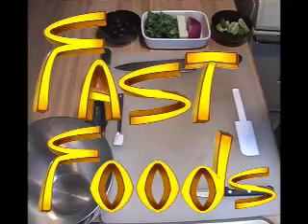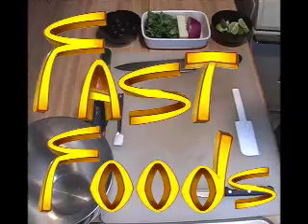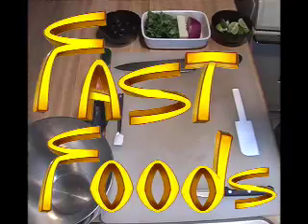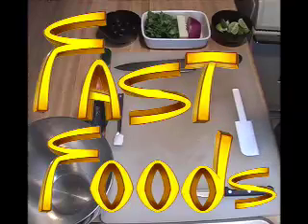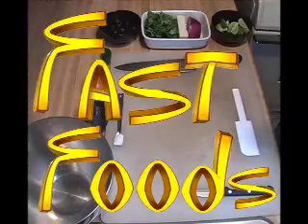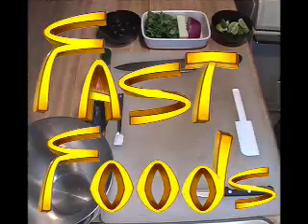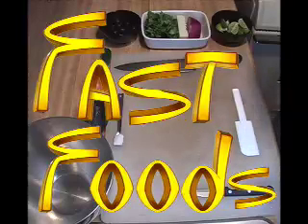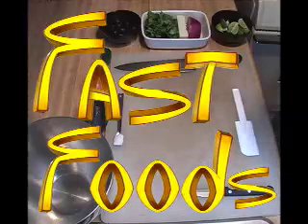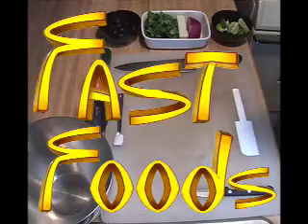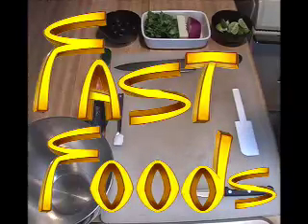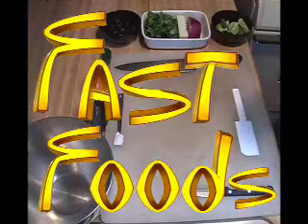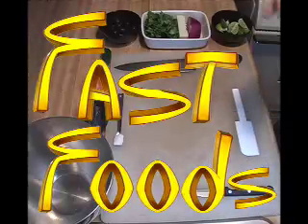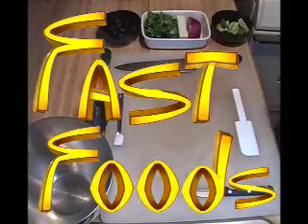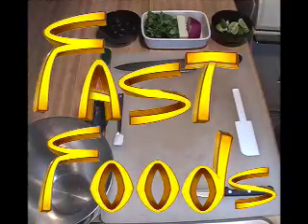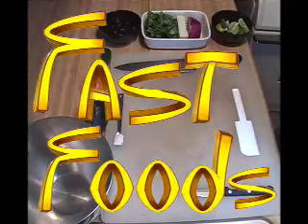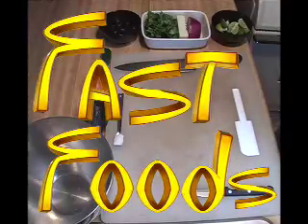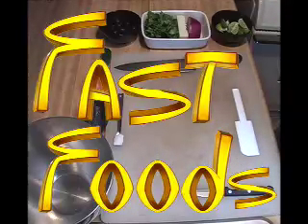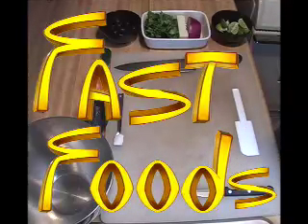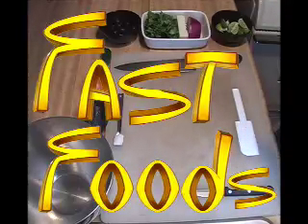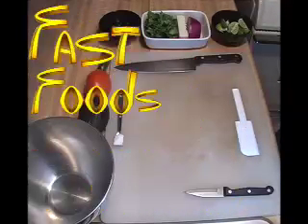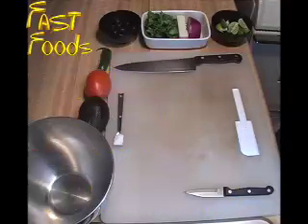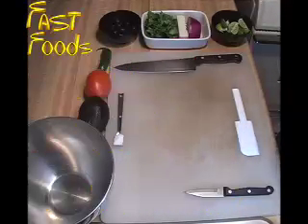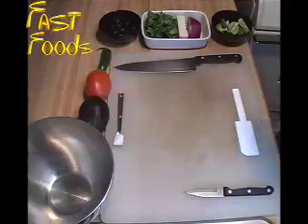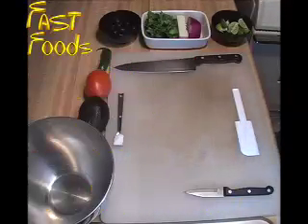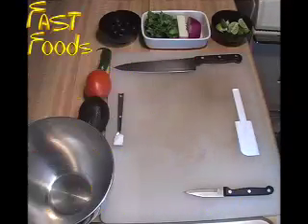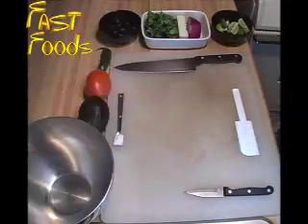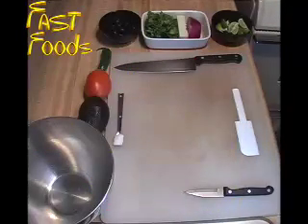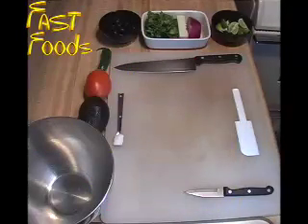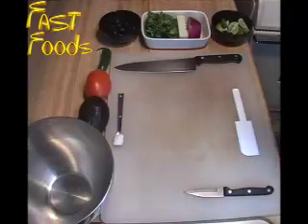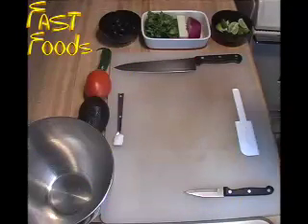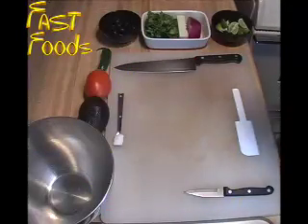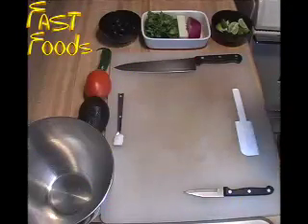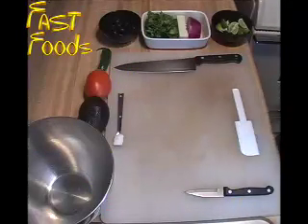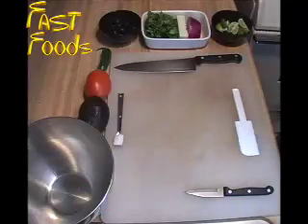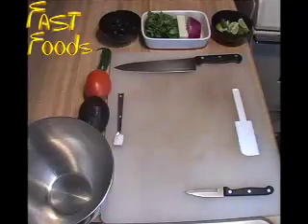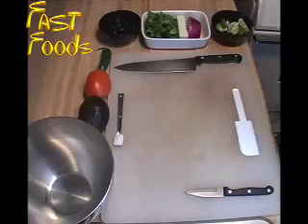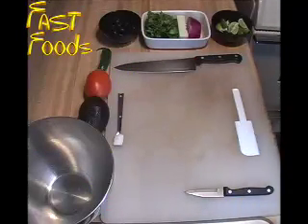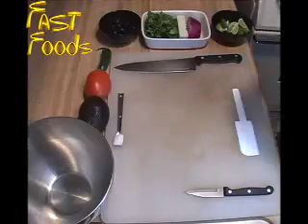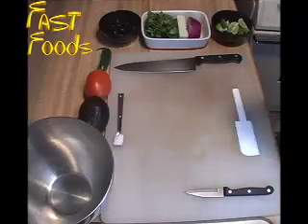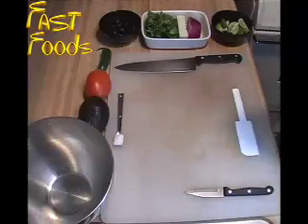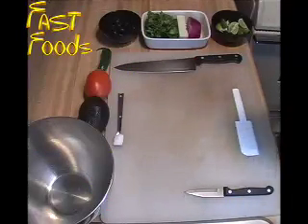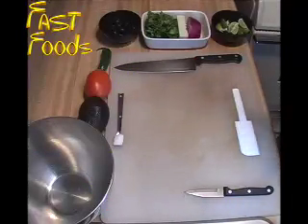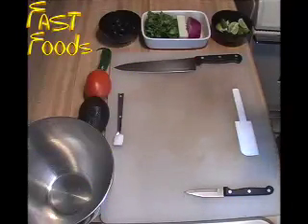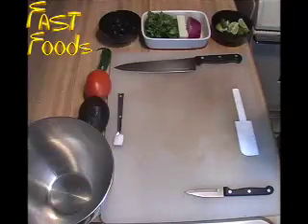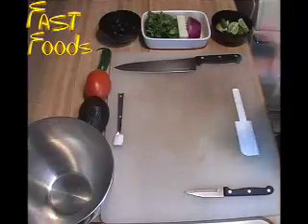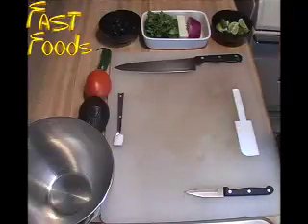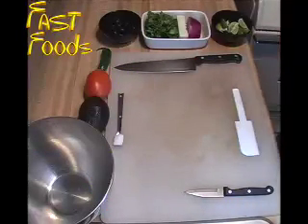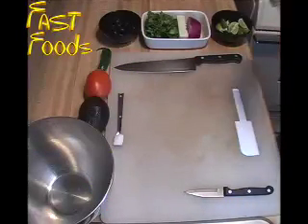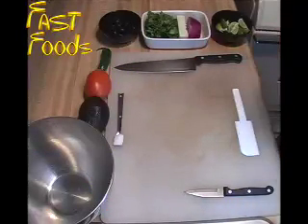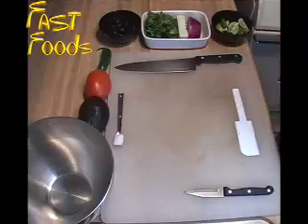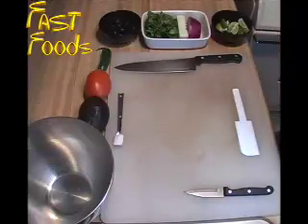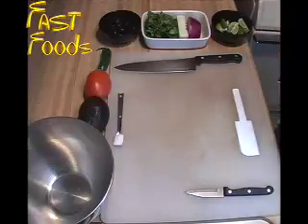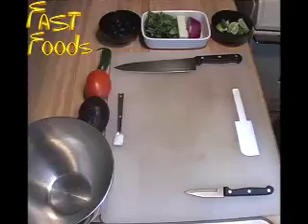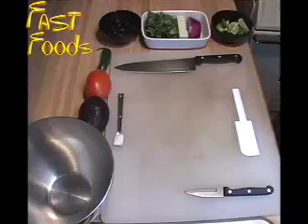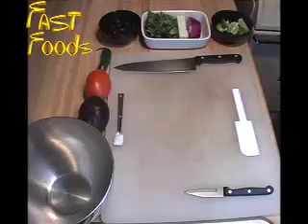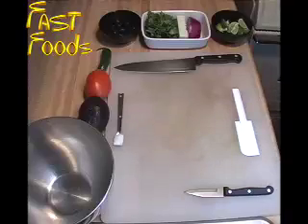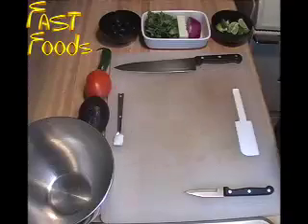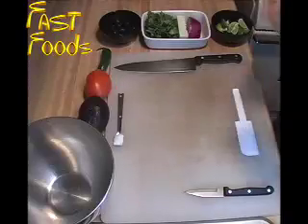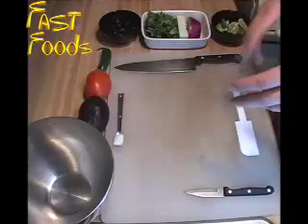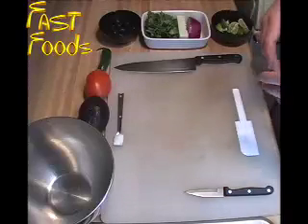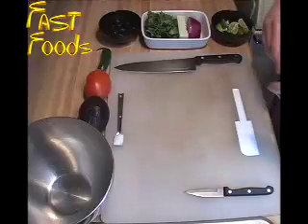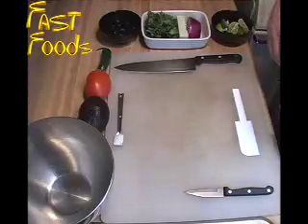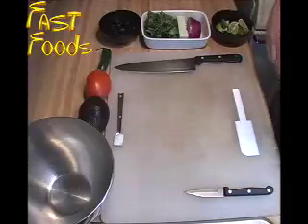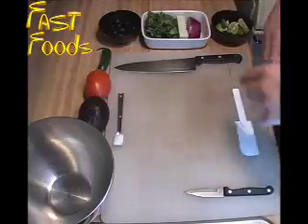Hello, welcome to Fast Foods. Today we're going to be making a dip that dates back to the 14th century with the Aztecs. Let's go ahead and begin.